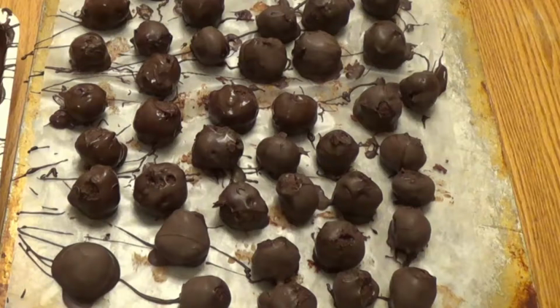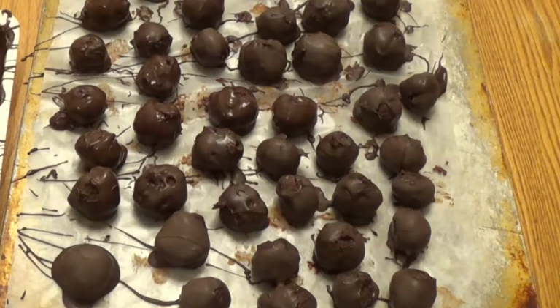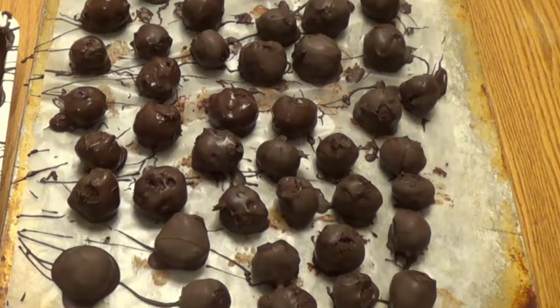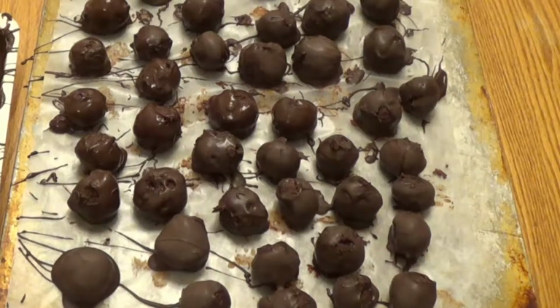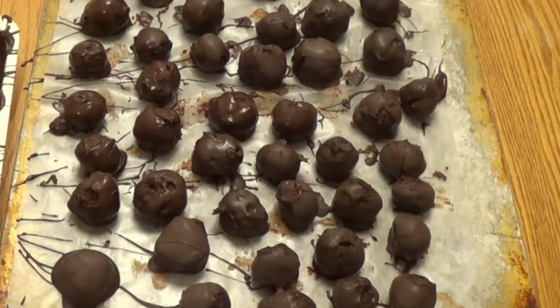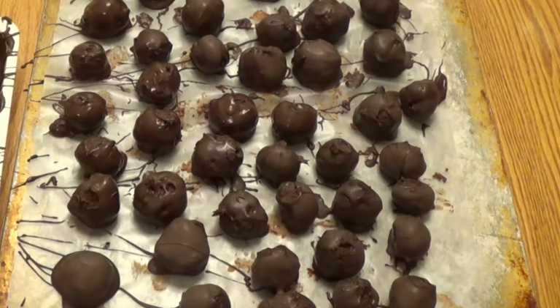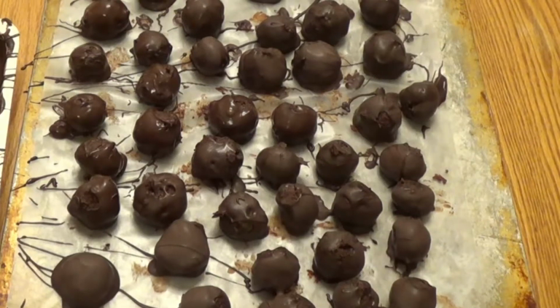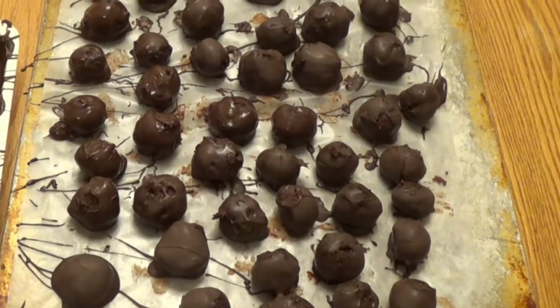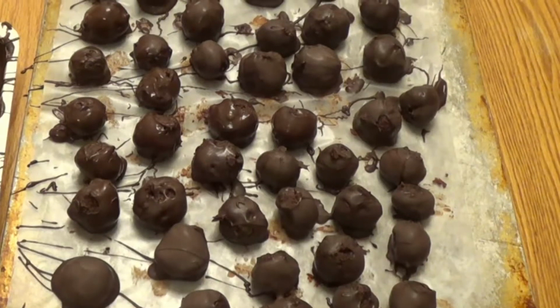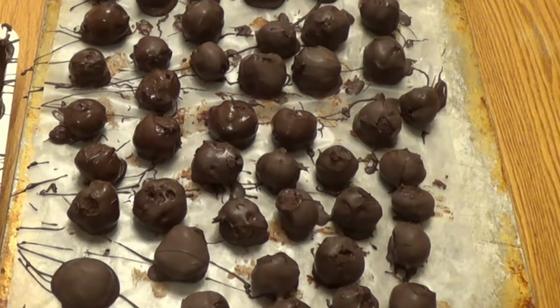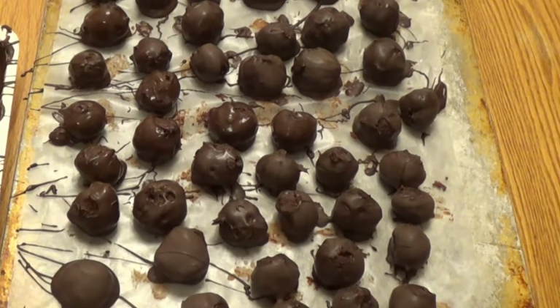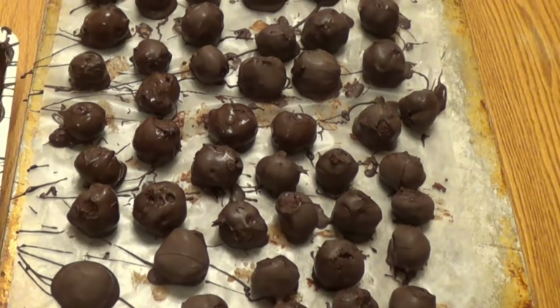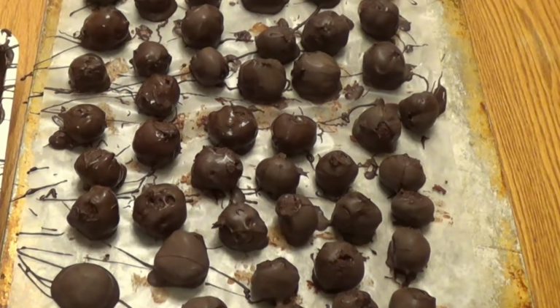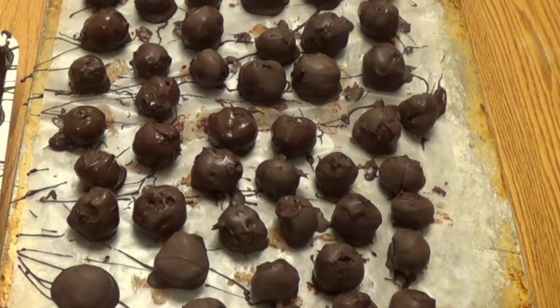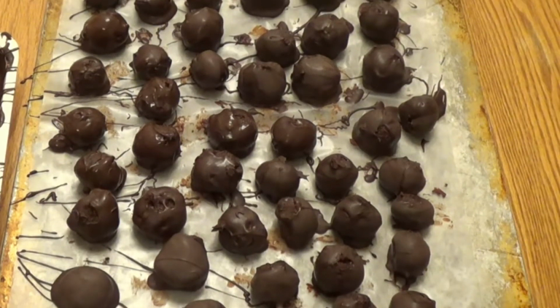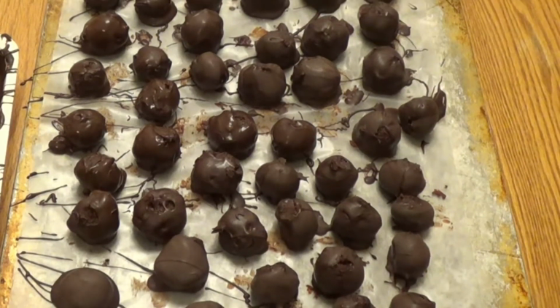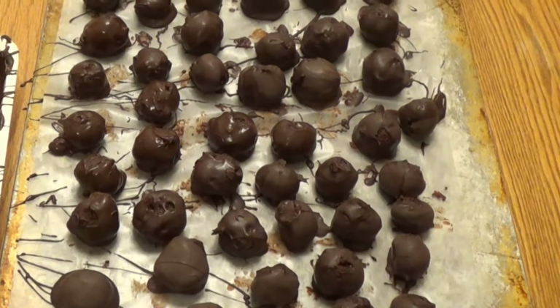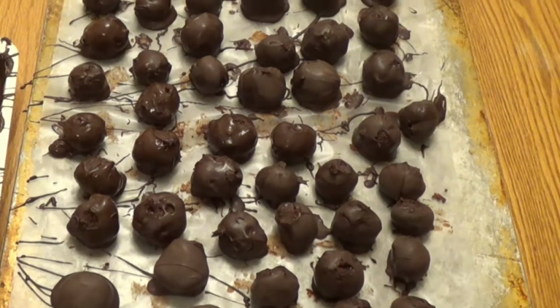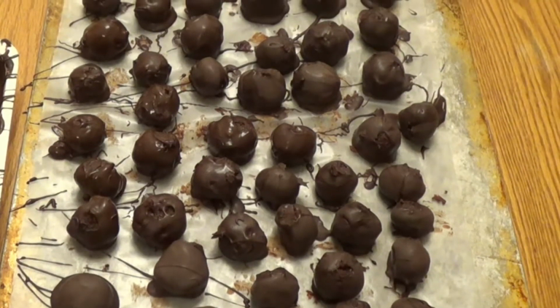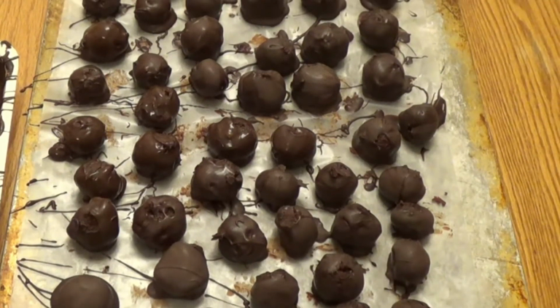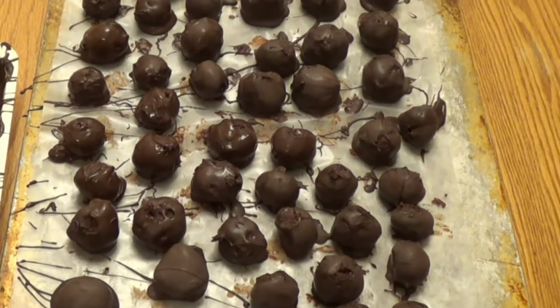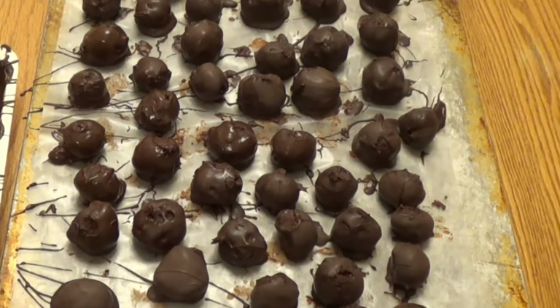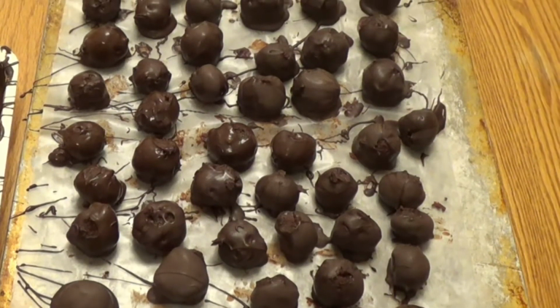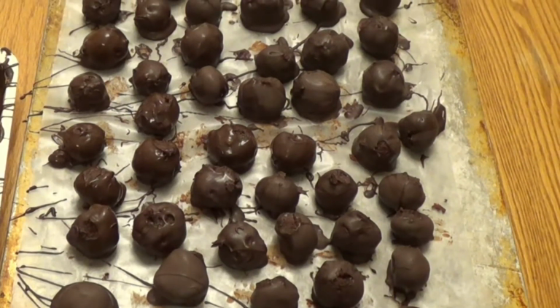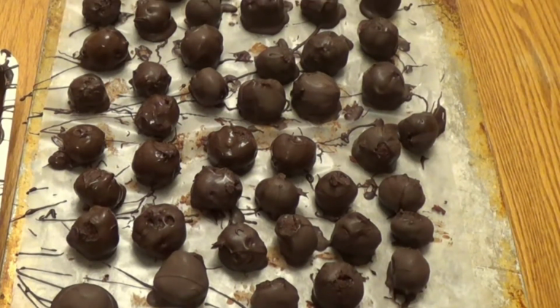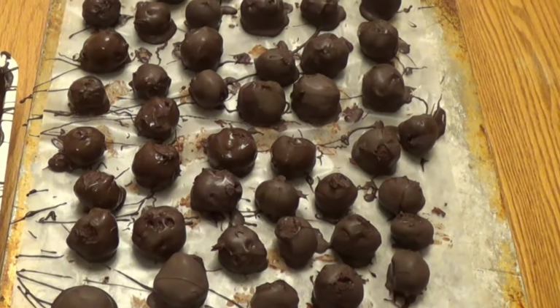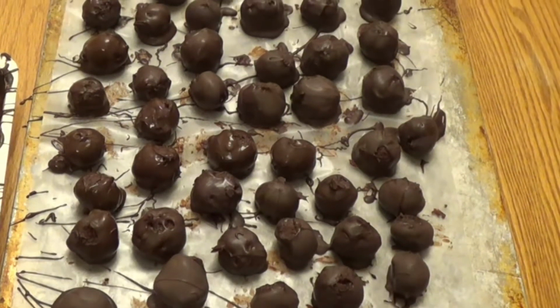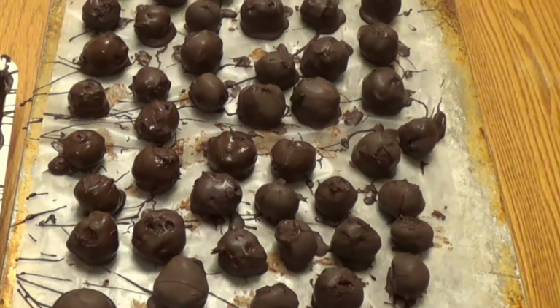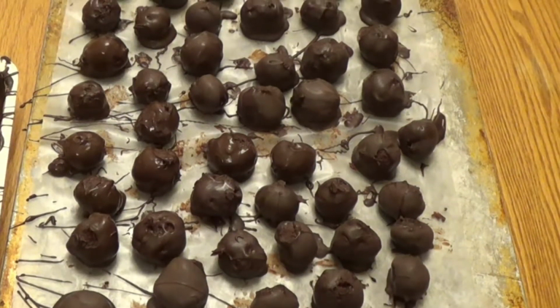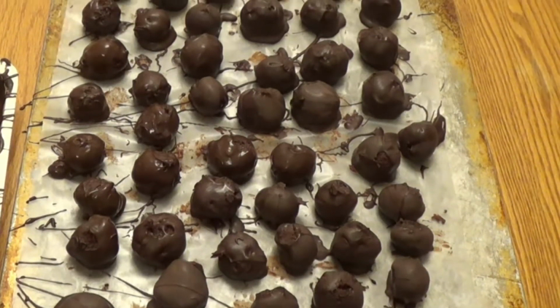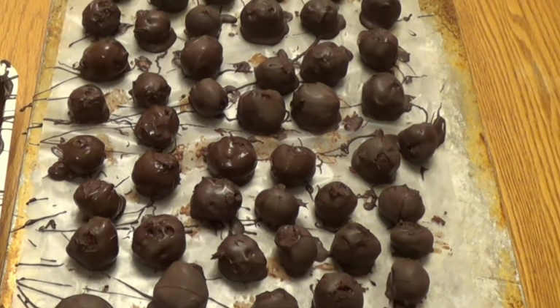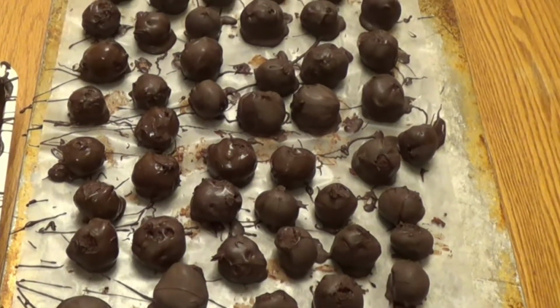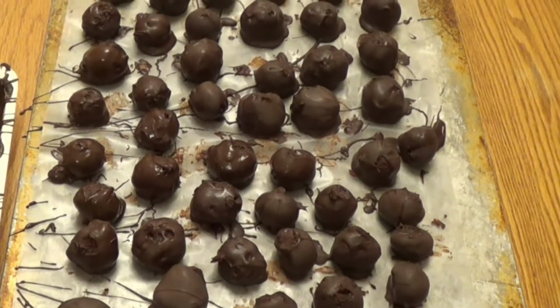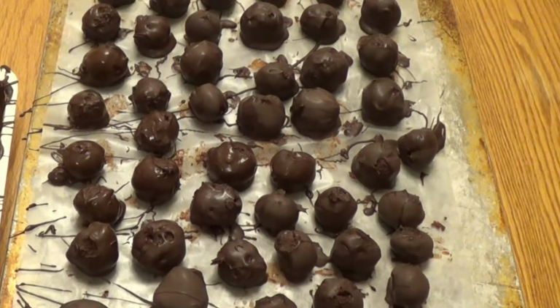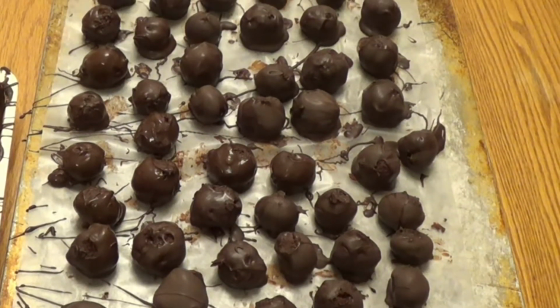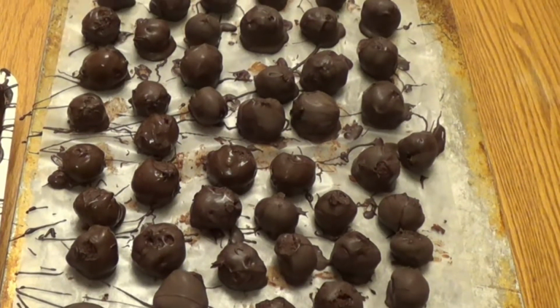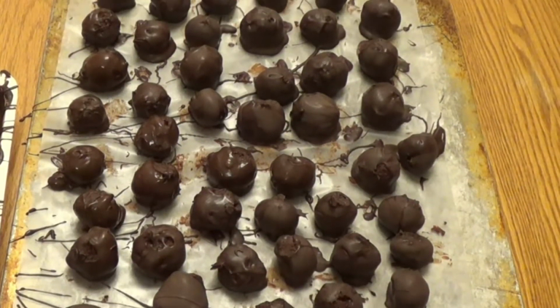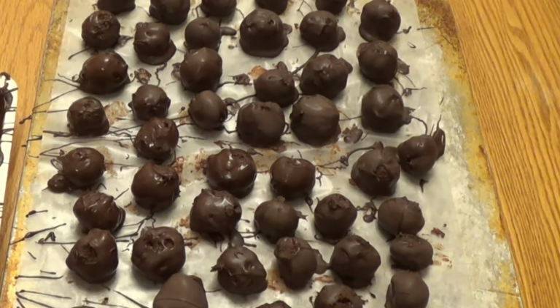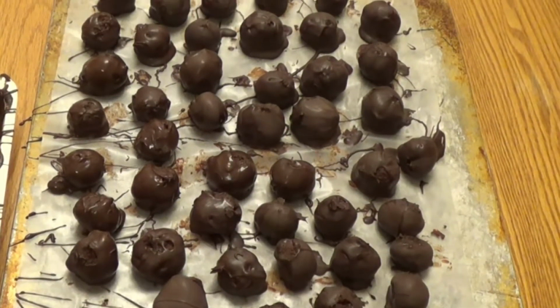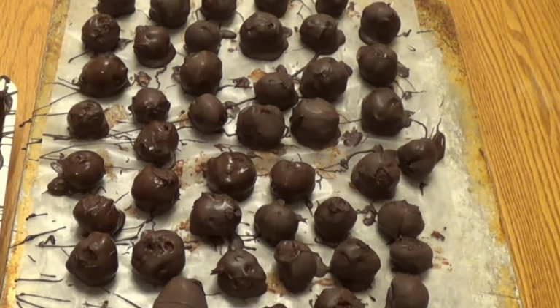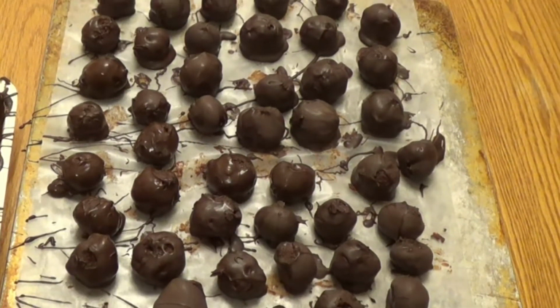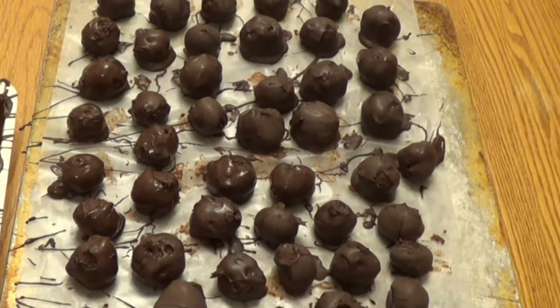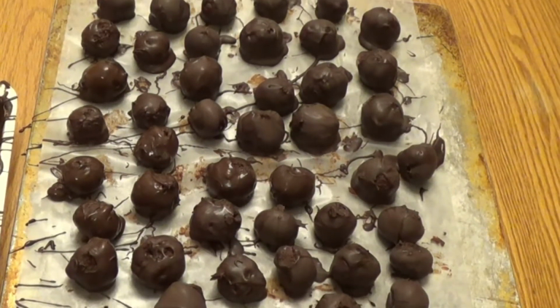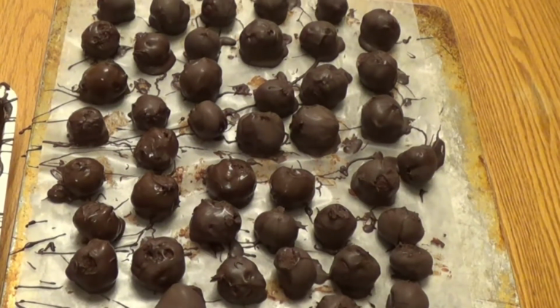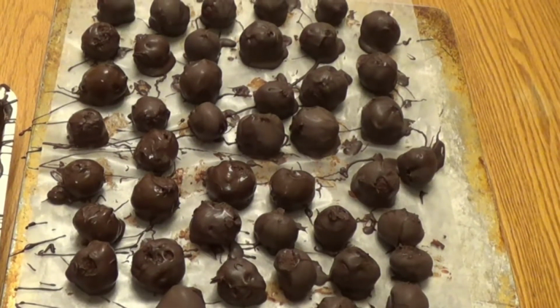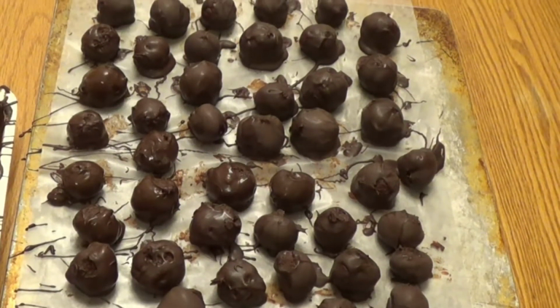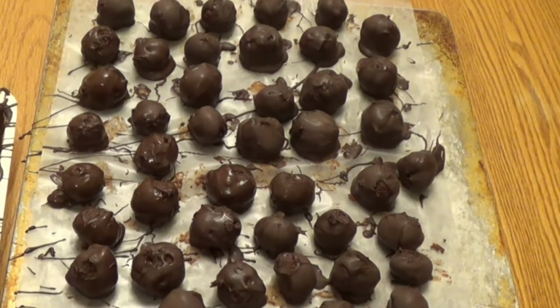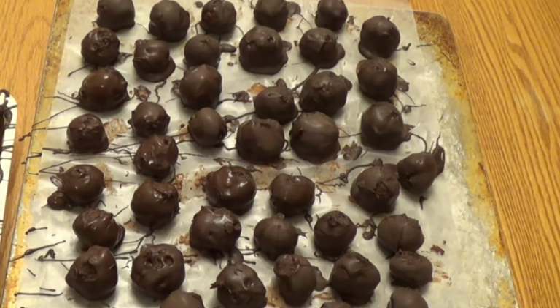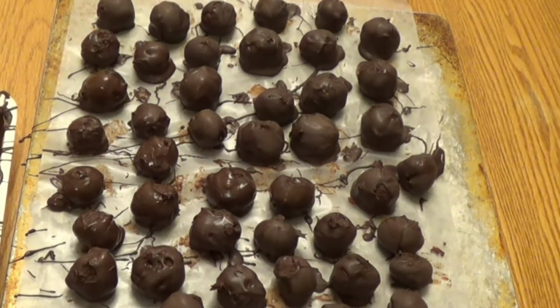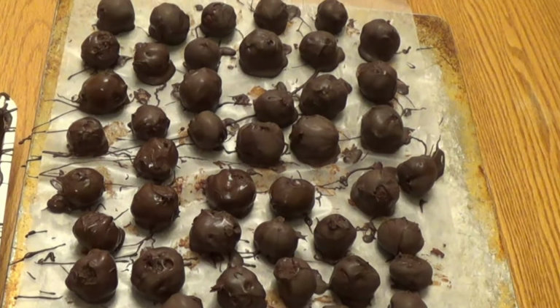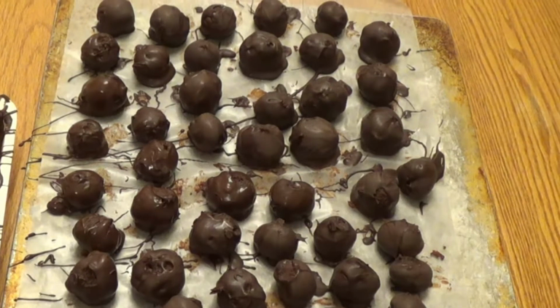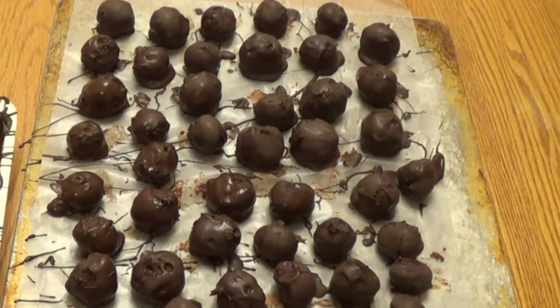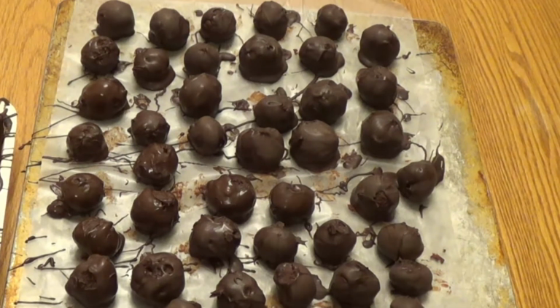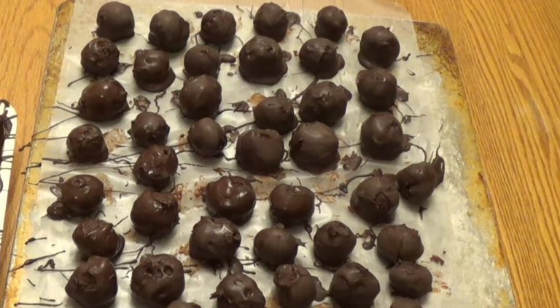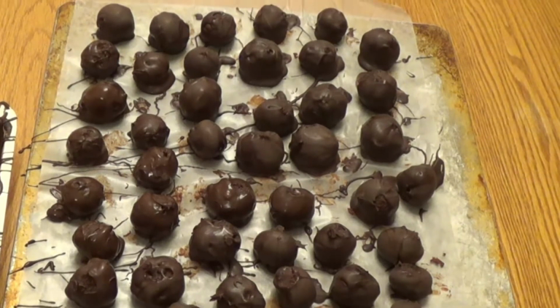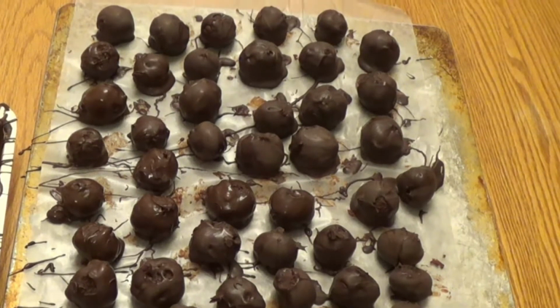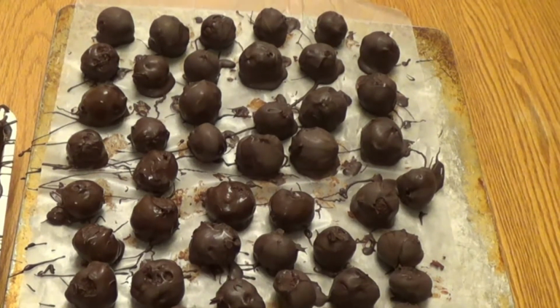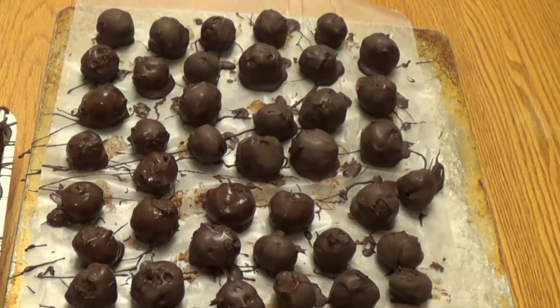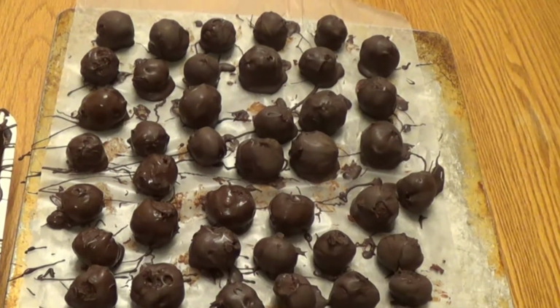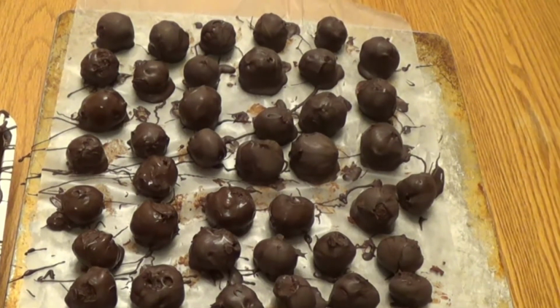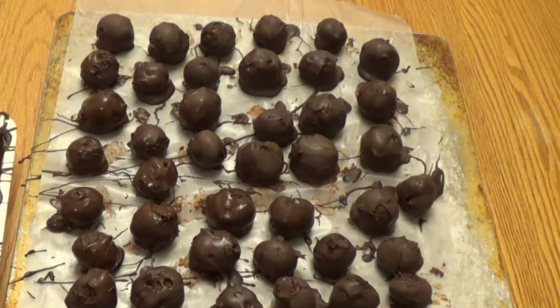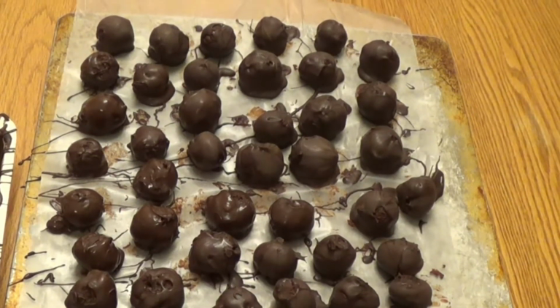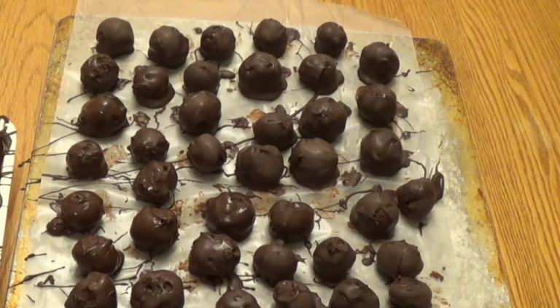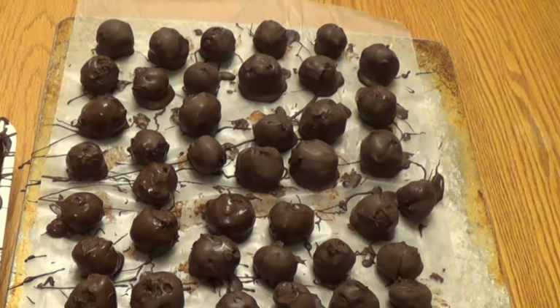Hello! Today we're making chocolate truffles. This recipe is time-consuming but surprisingly really easy.